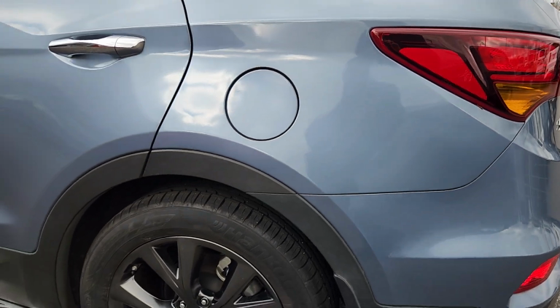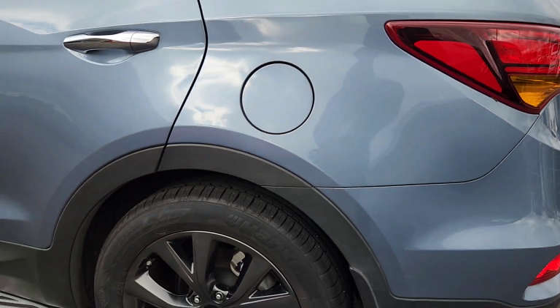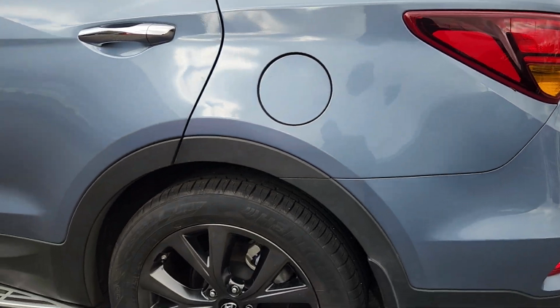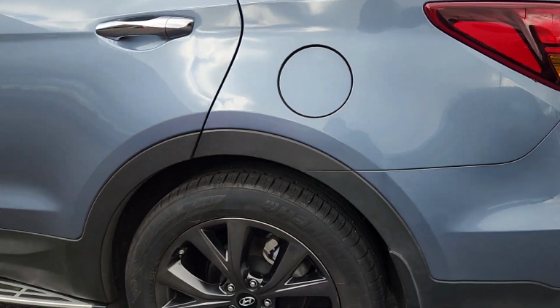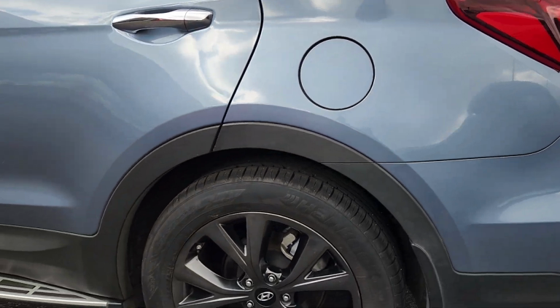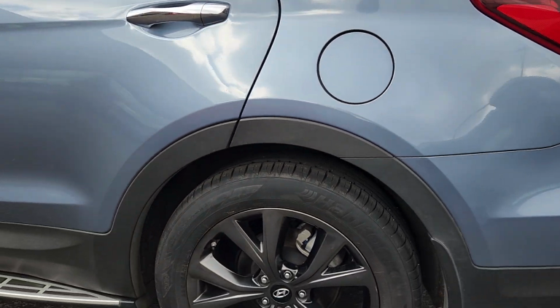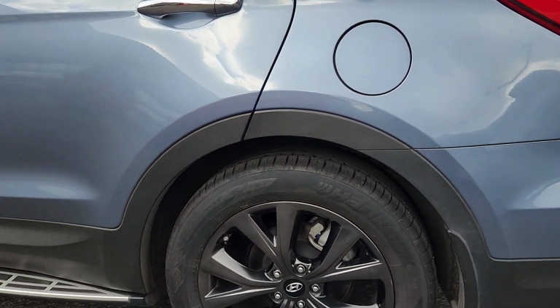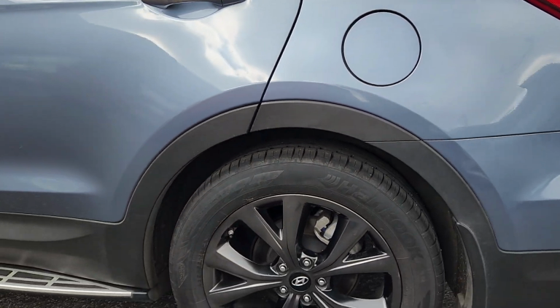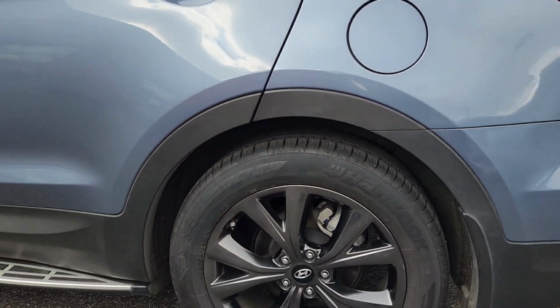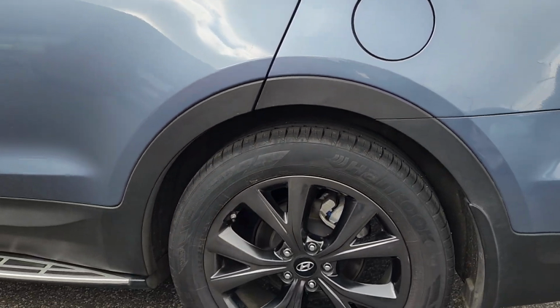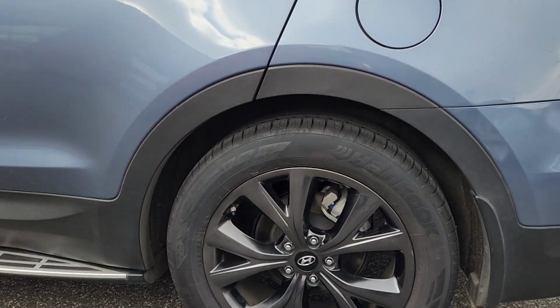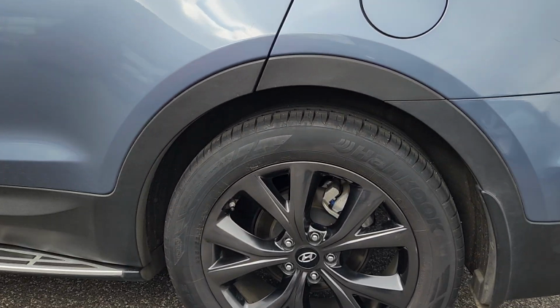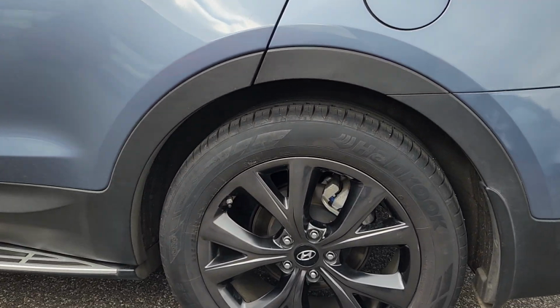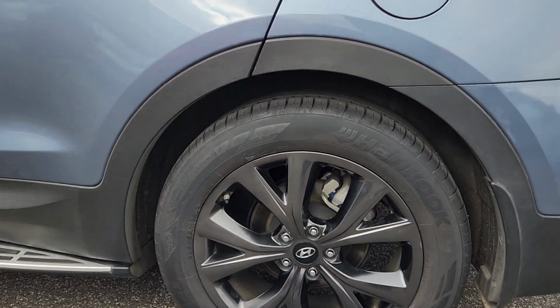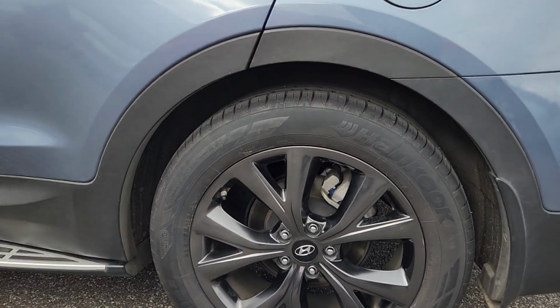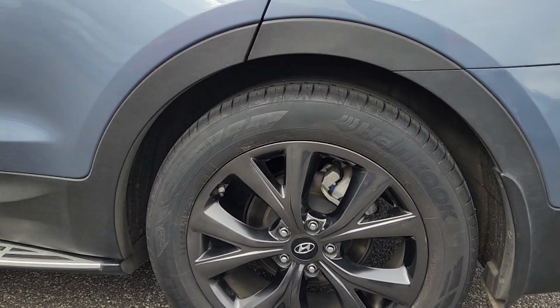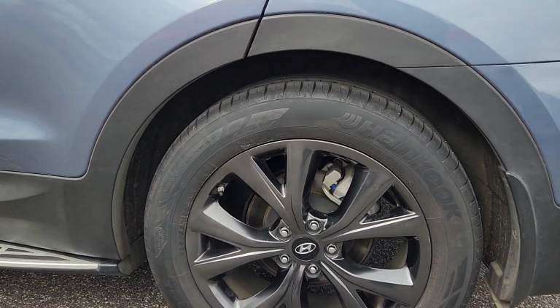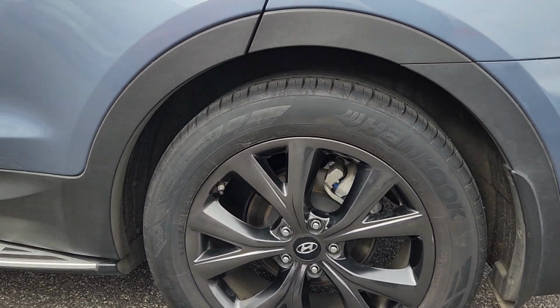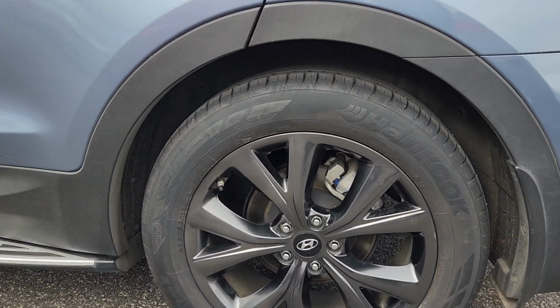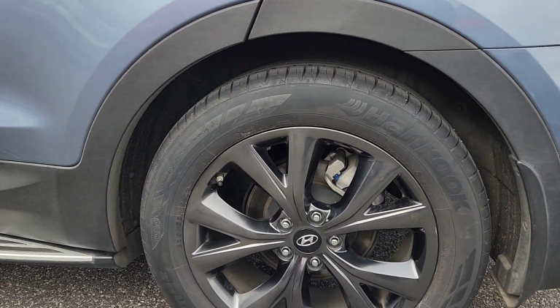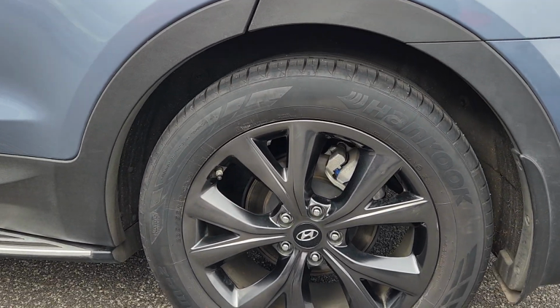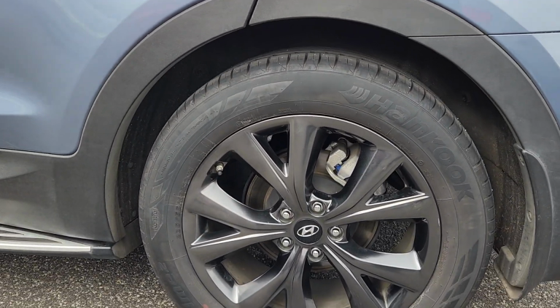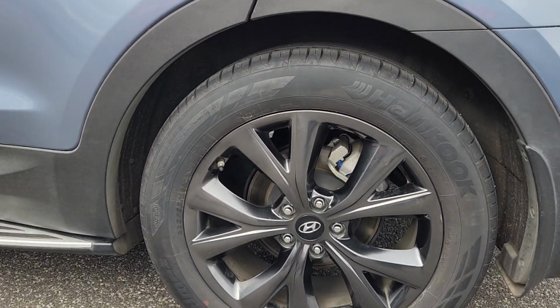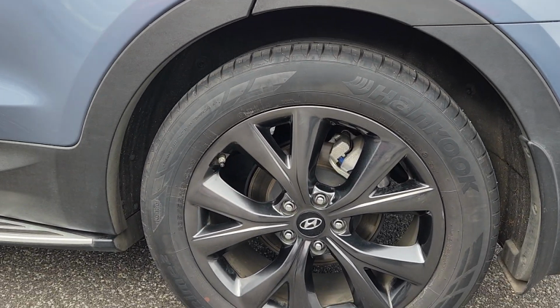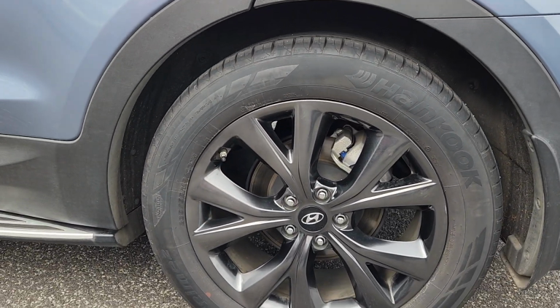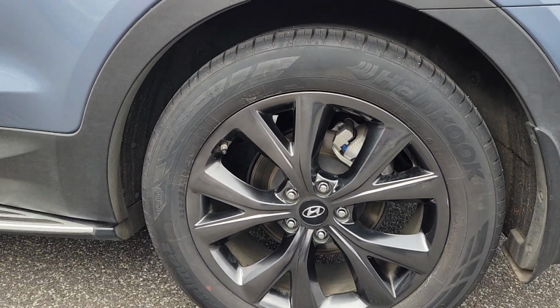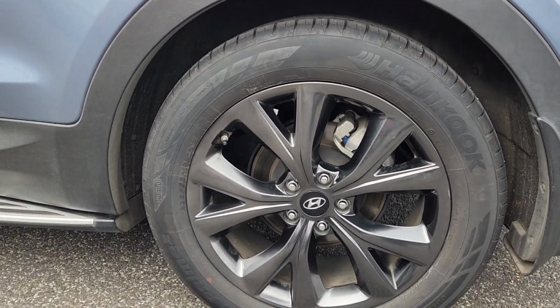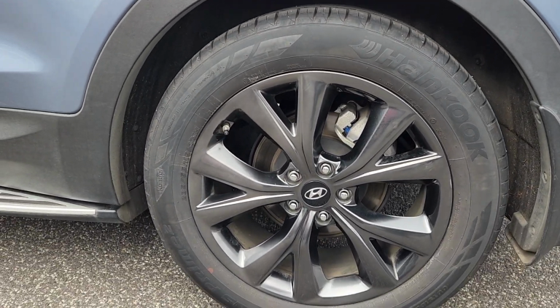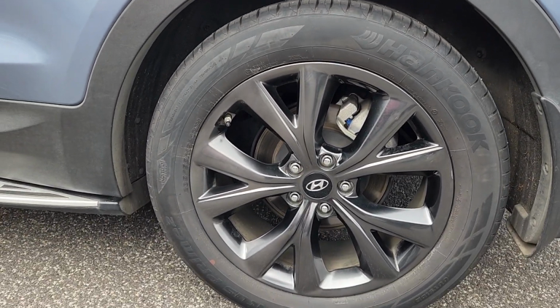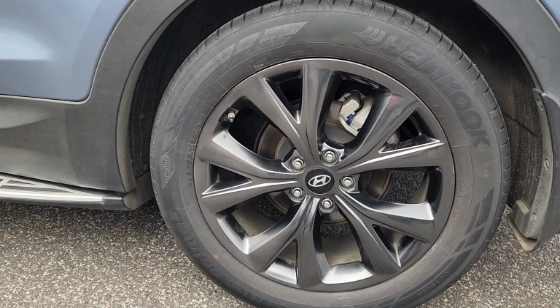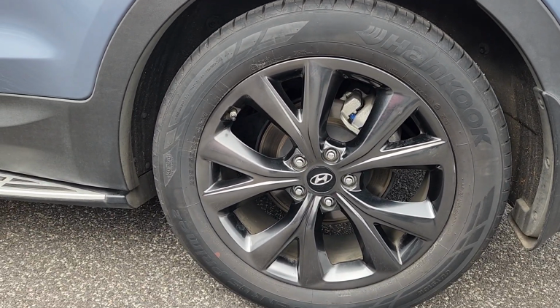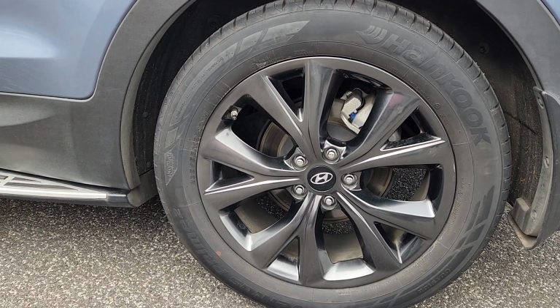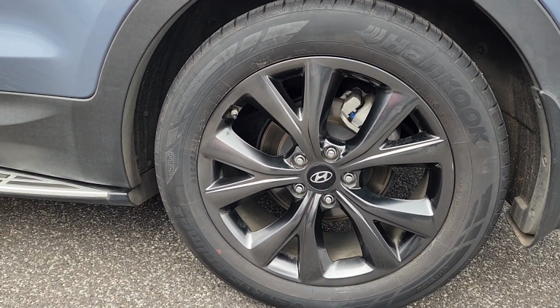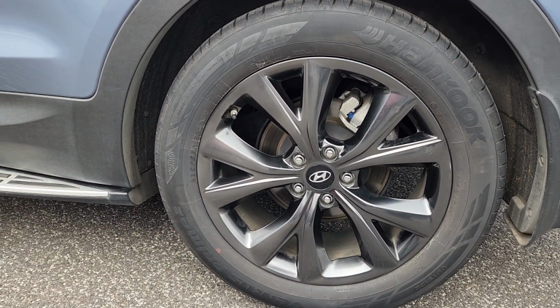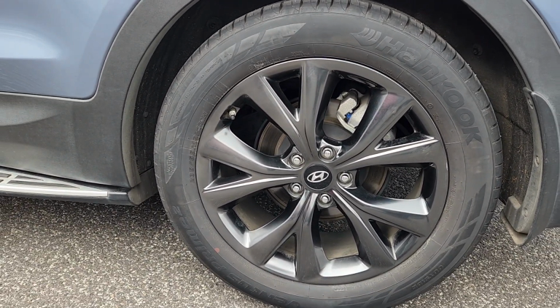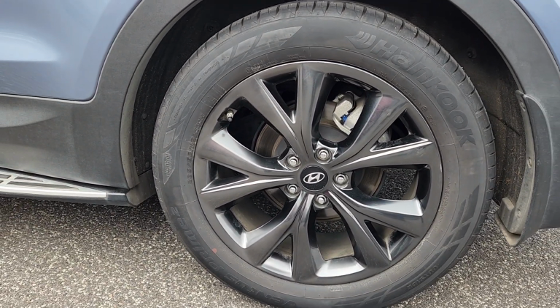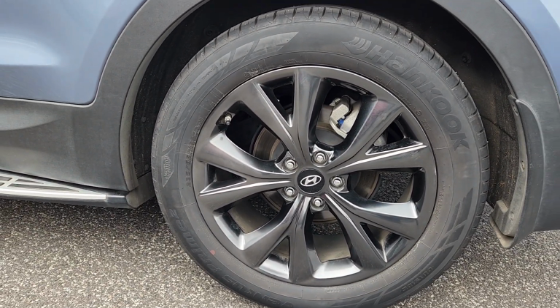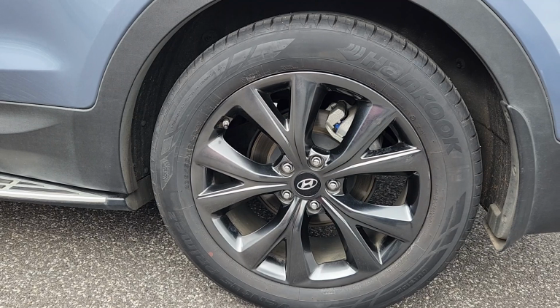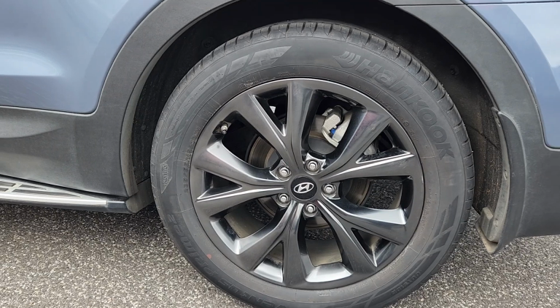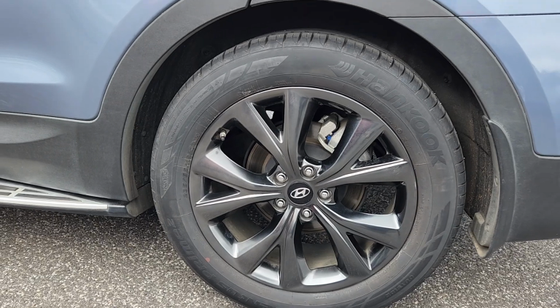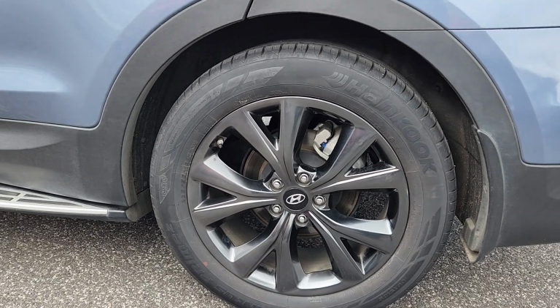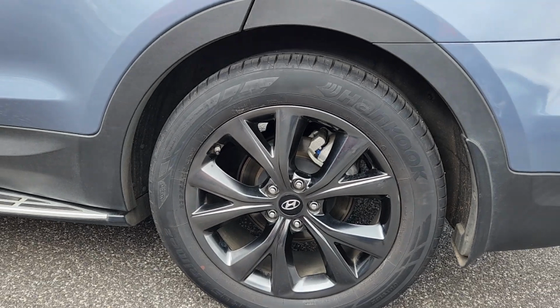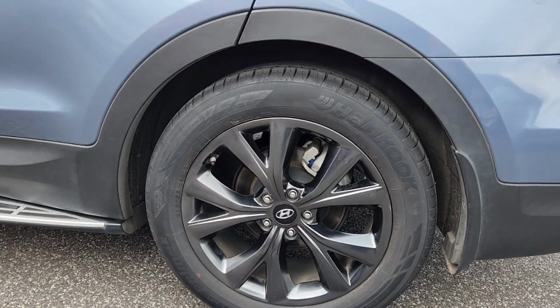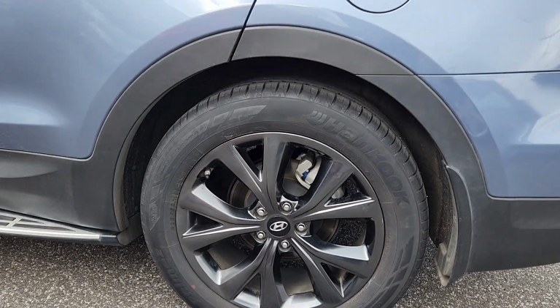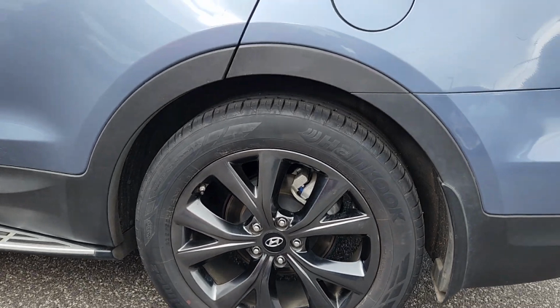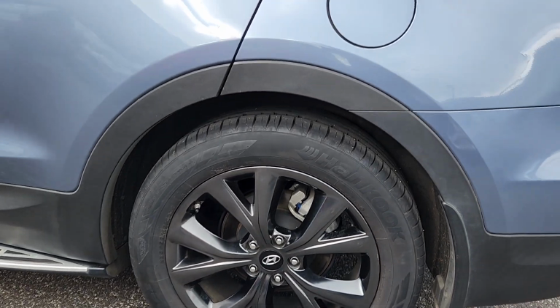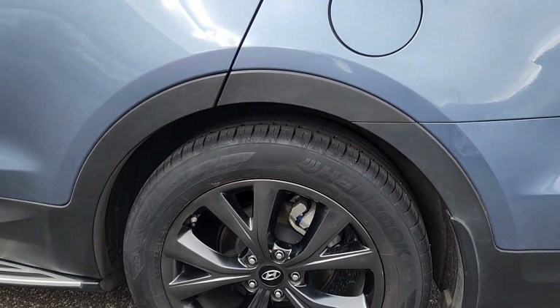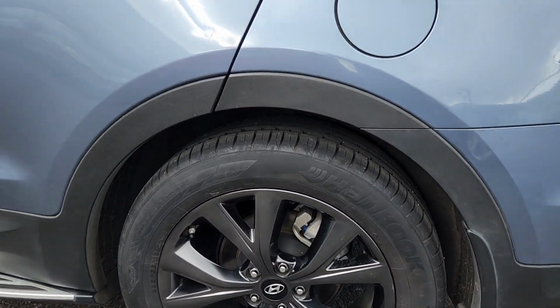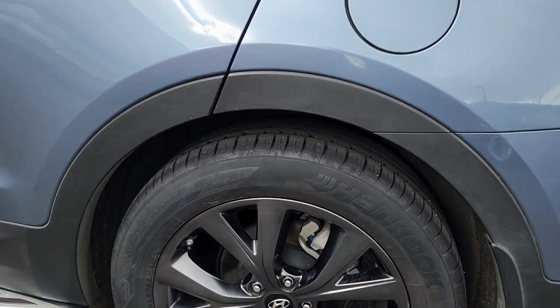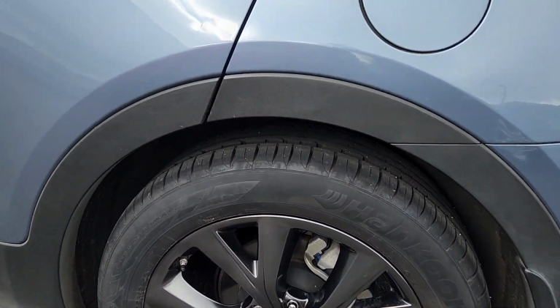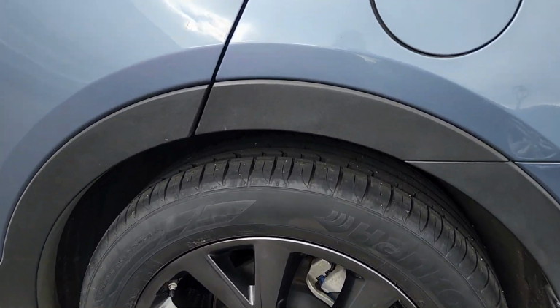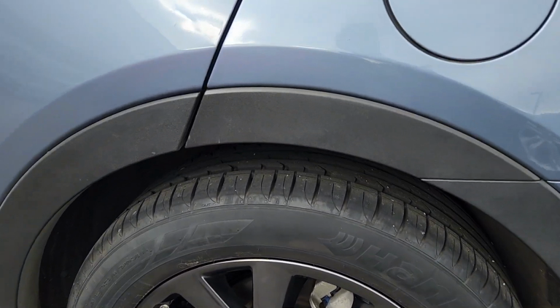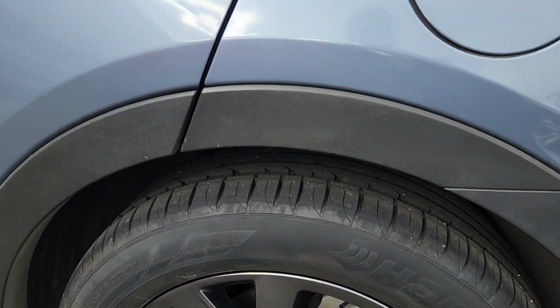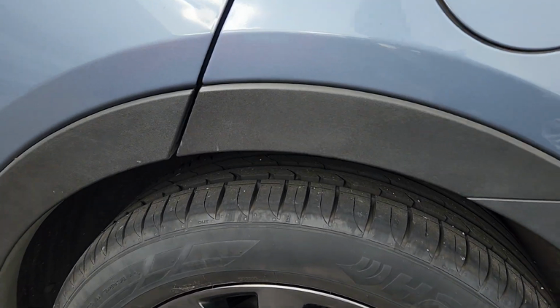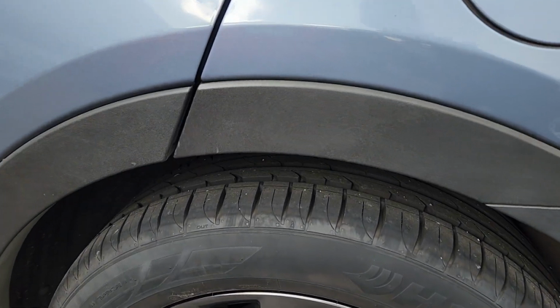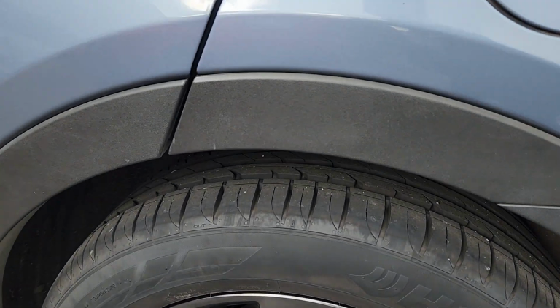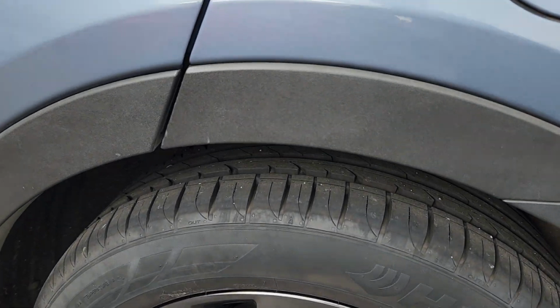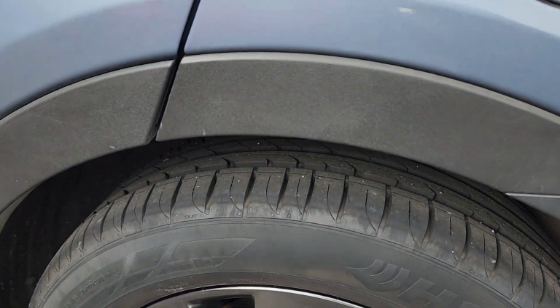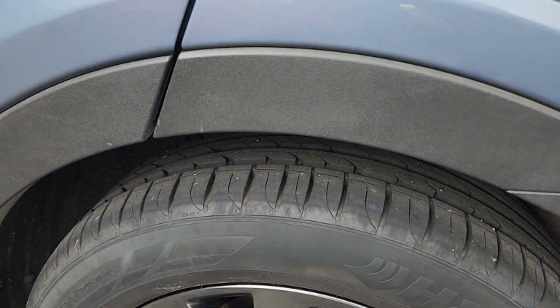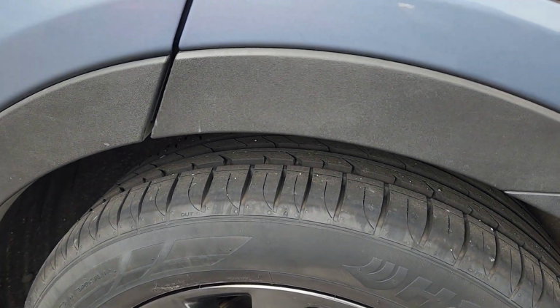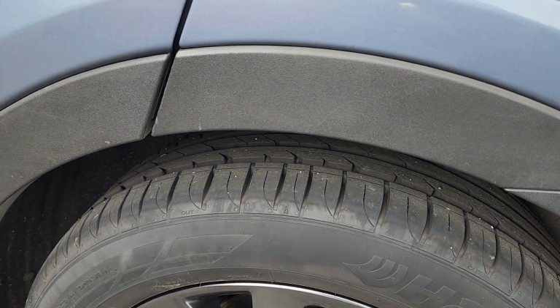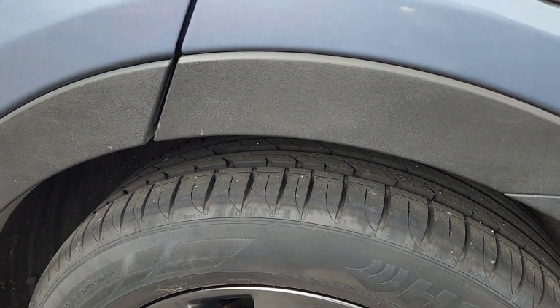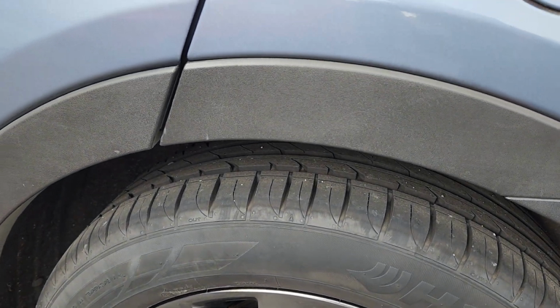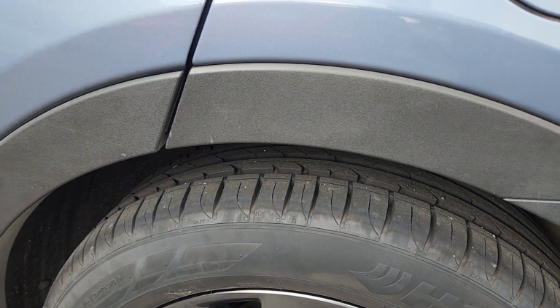The wheel, passenger side rear — no scuff marks on that one. And the tyres are nigh on brand new.